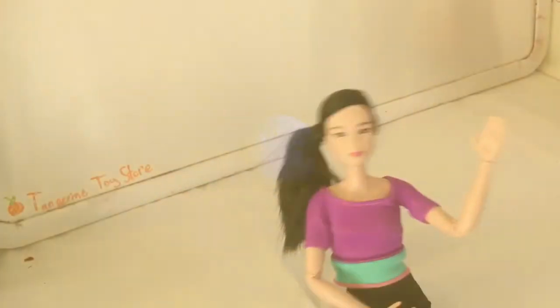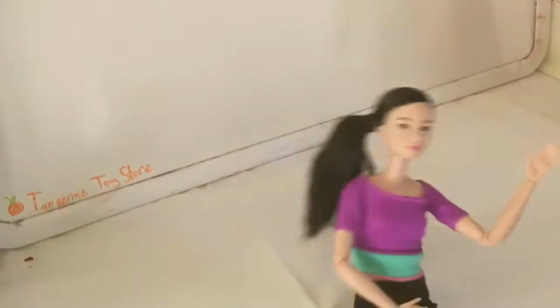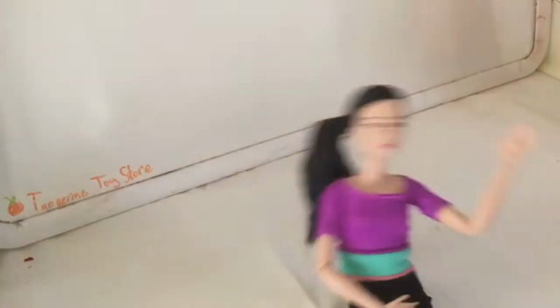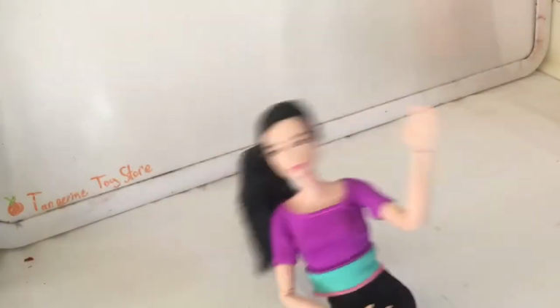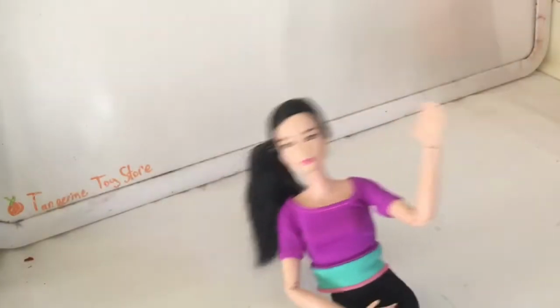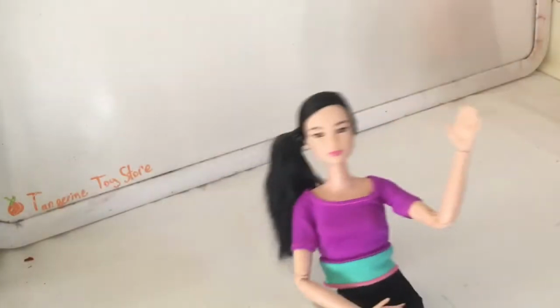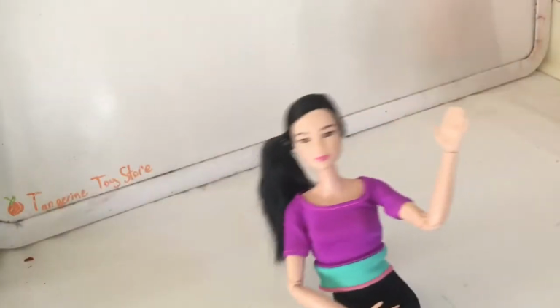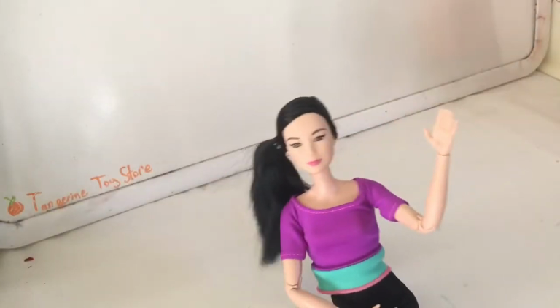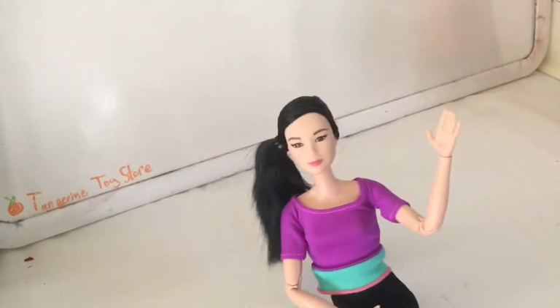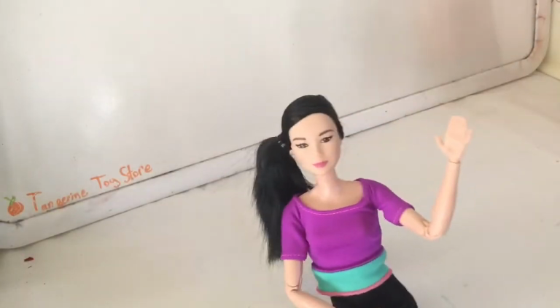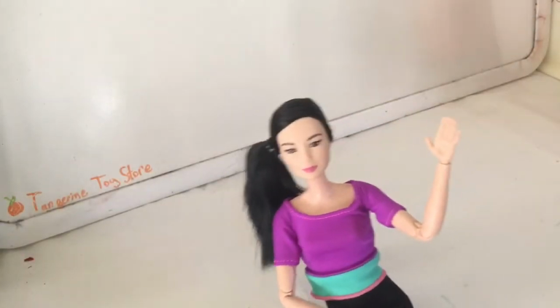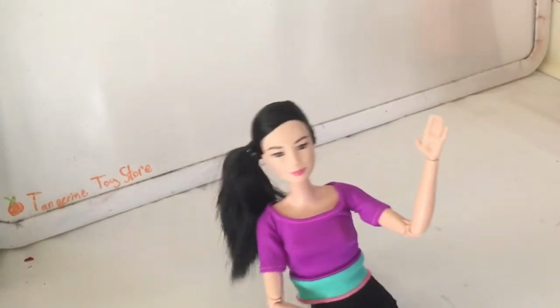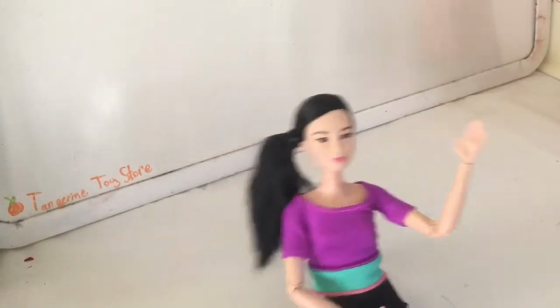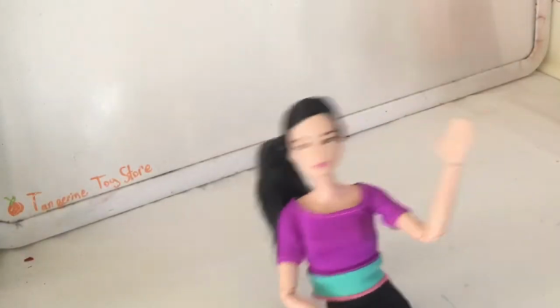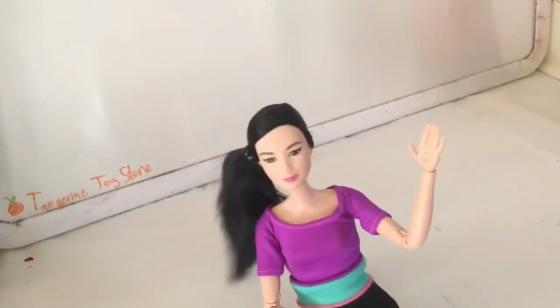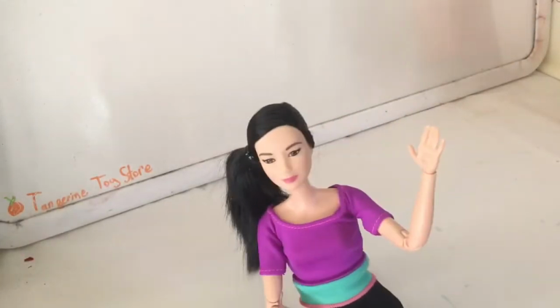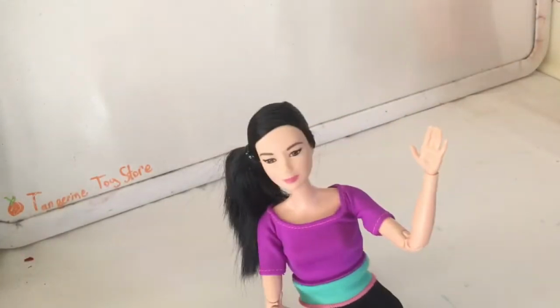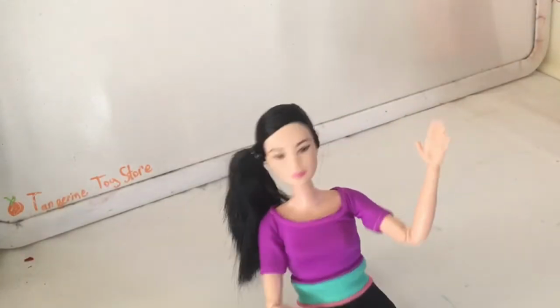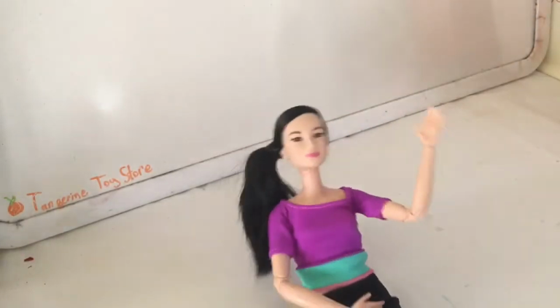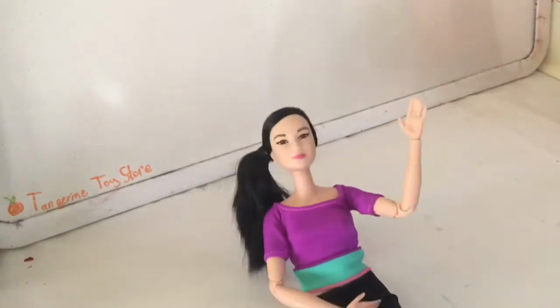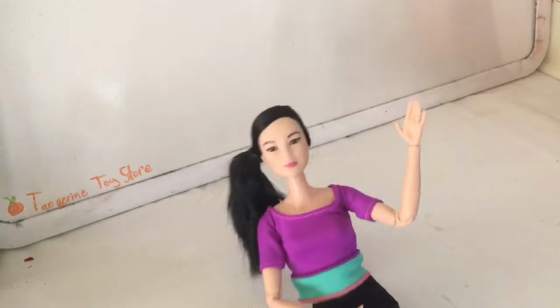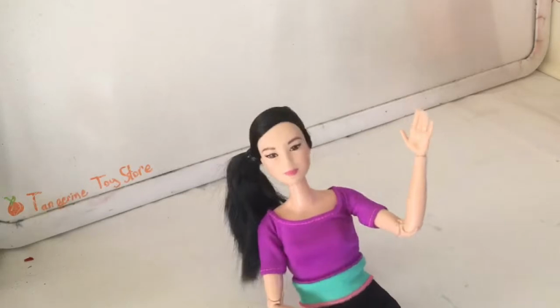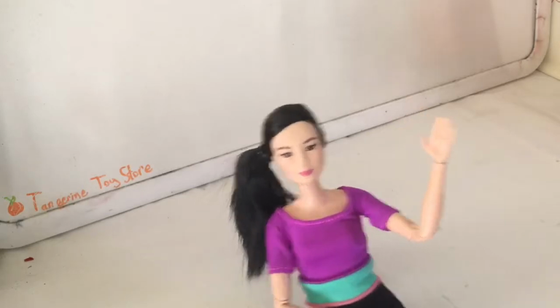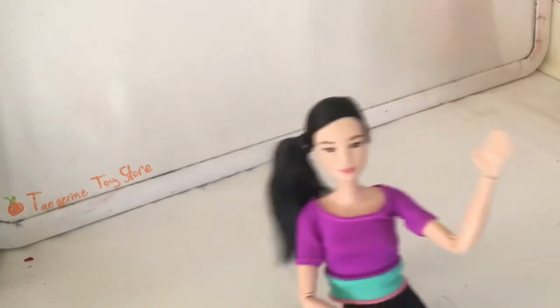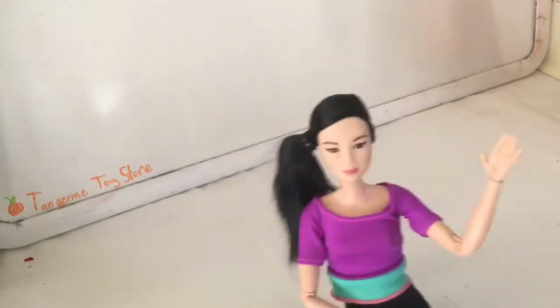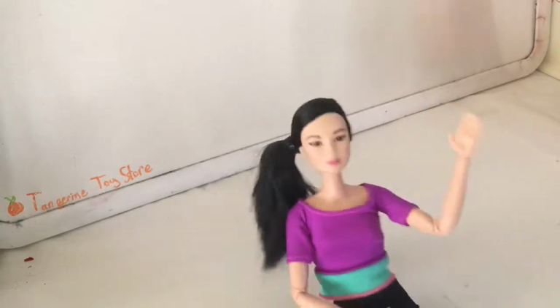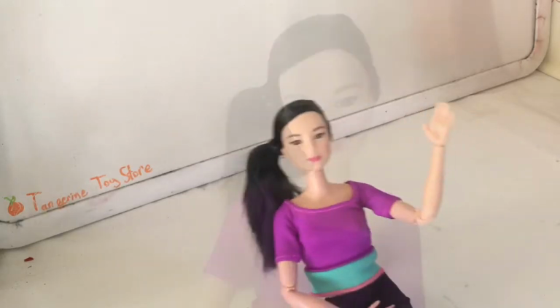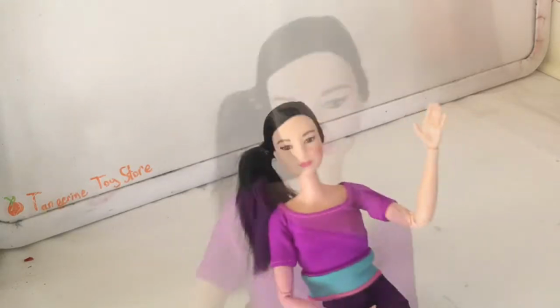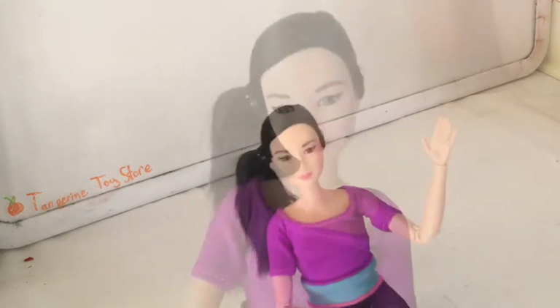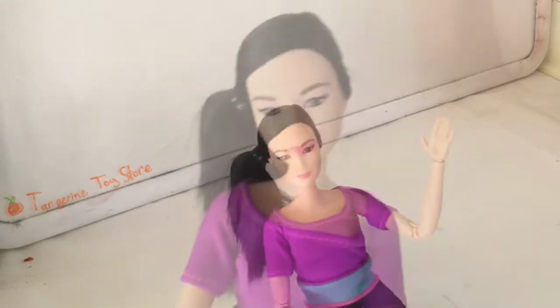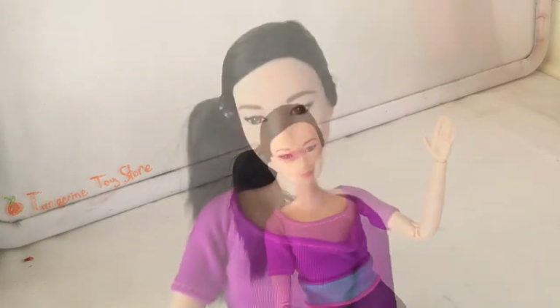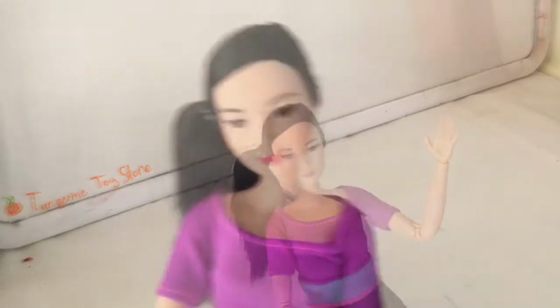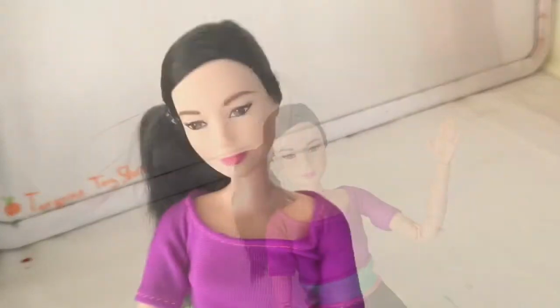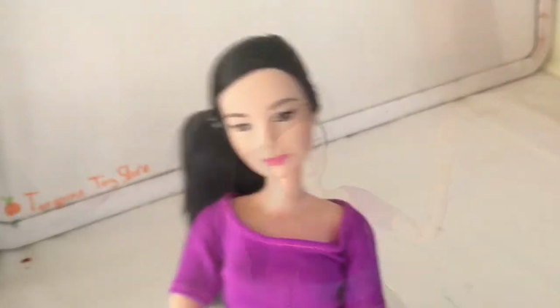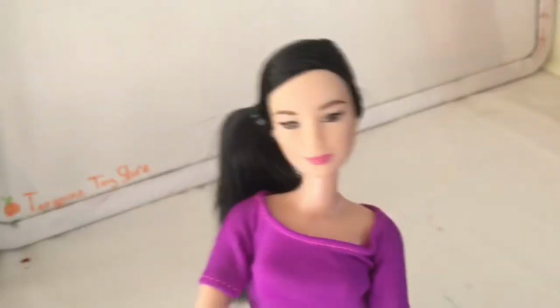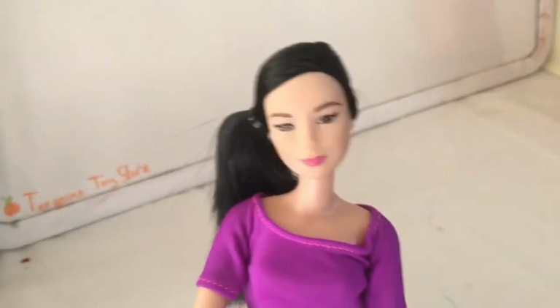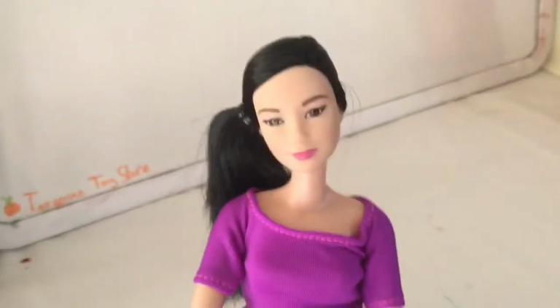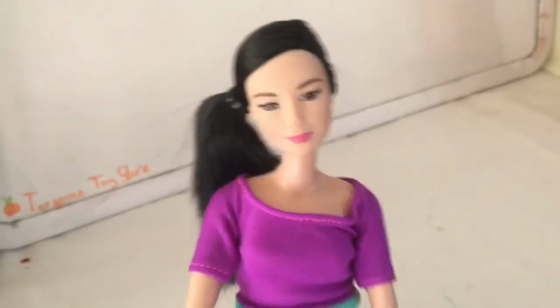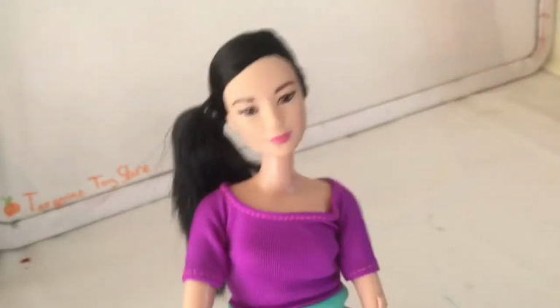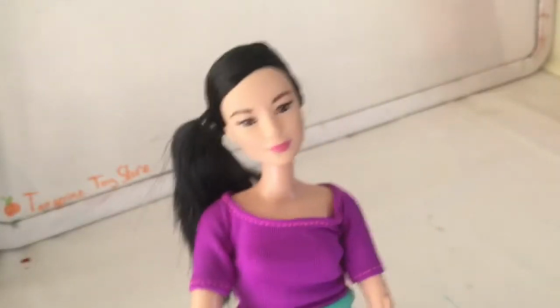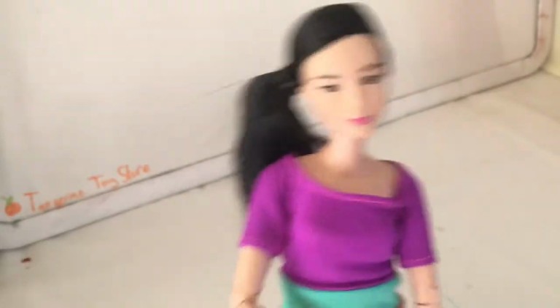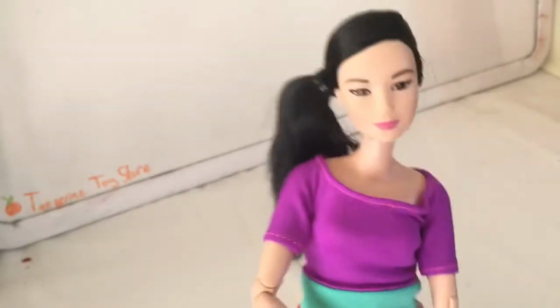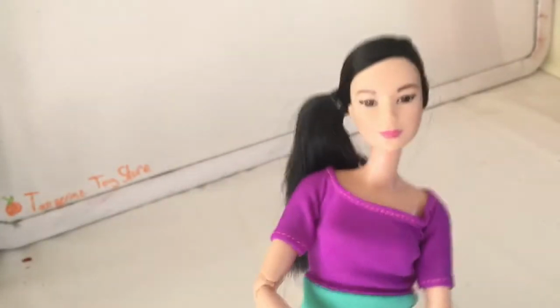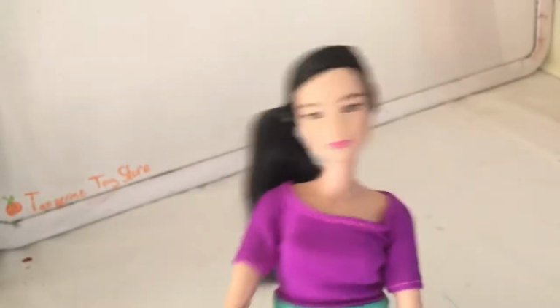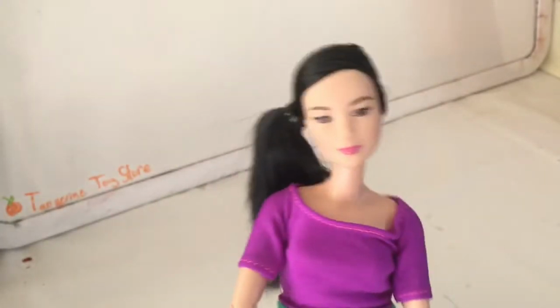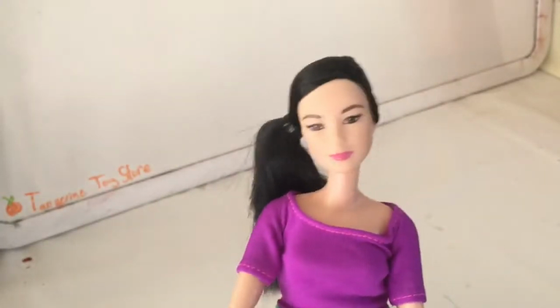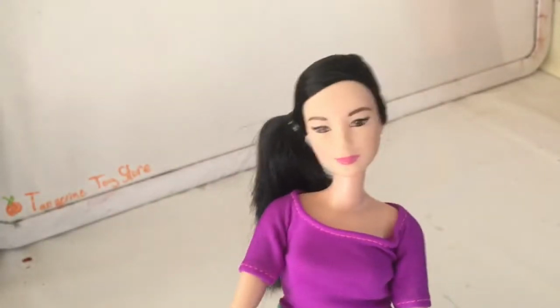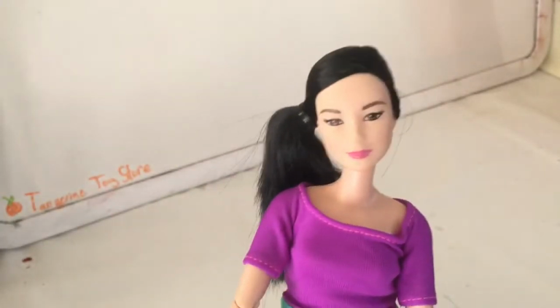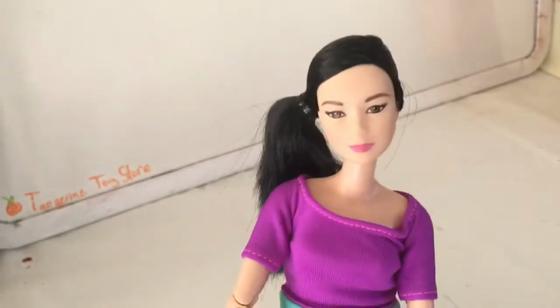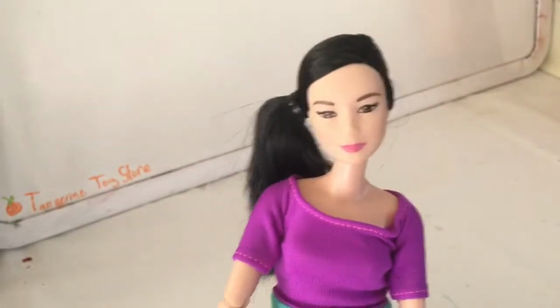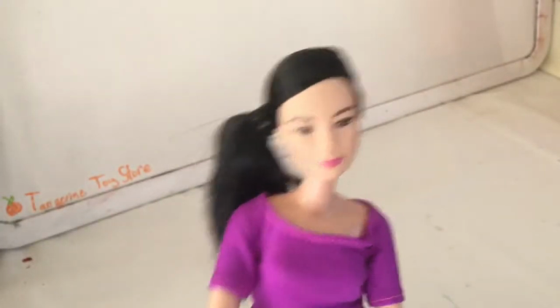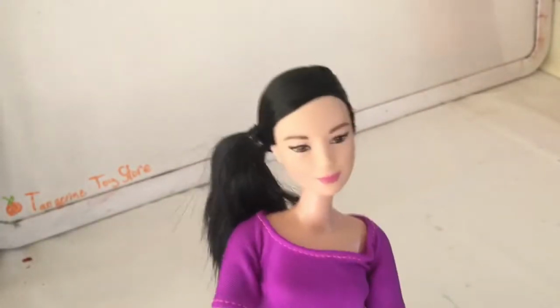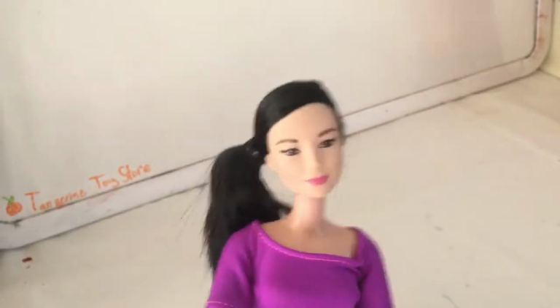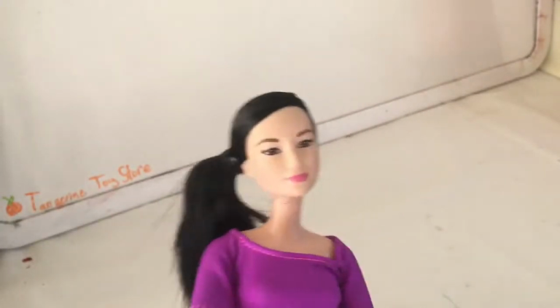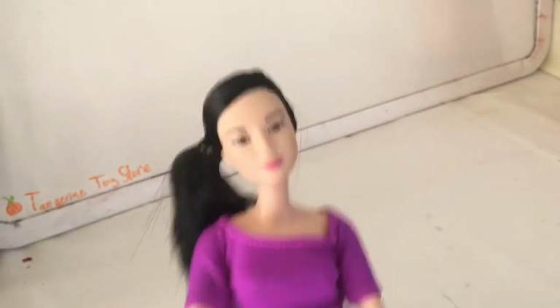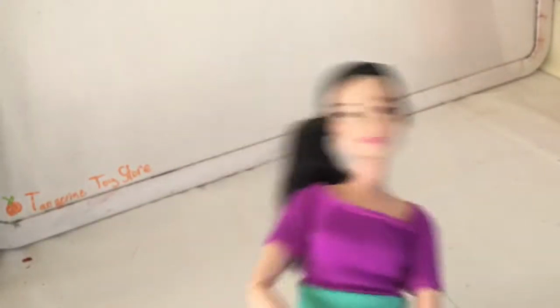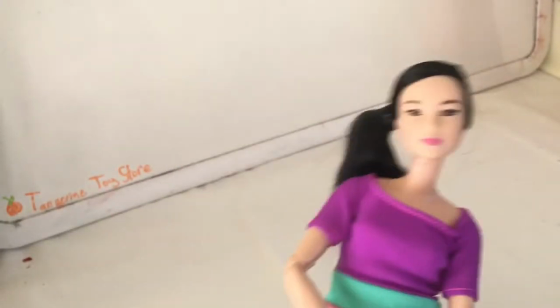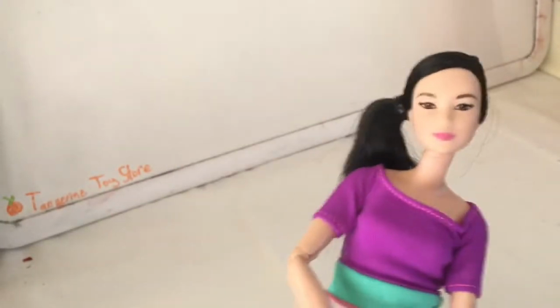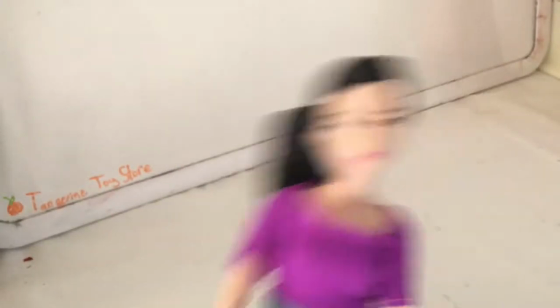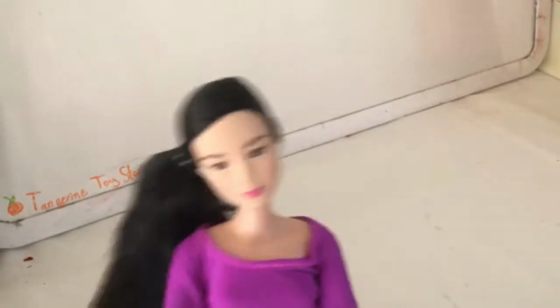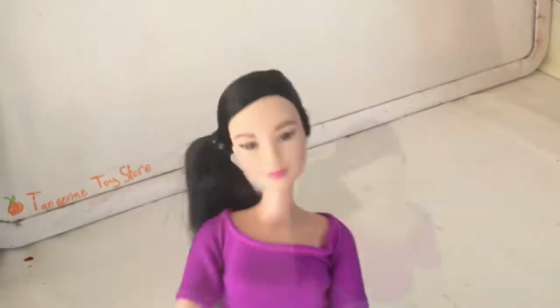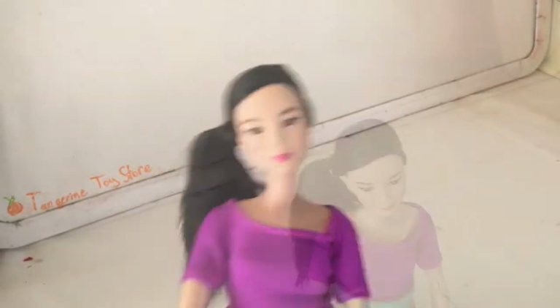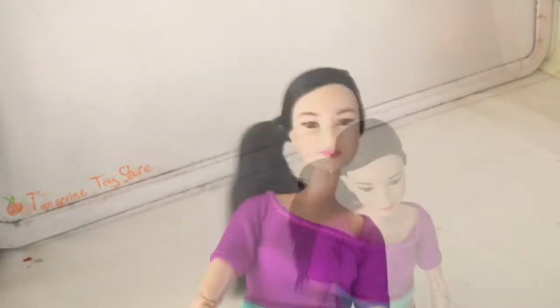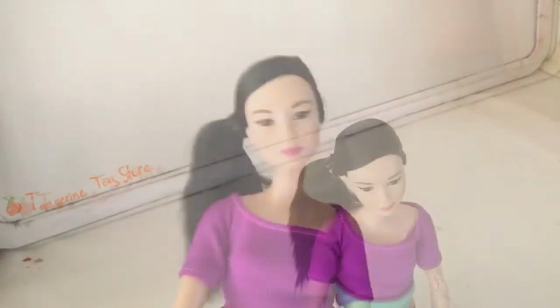Hello everybody and welcome to the Tangerine Toy Store. Today's video is going to be how to make a doll yoga studio.